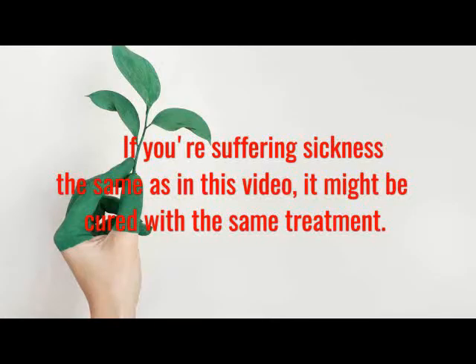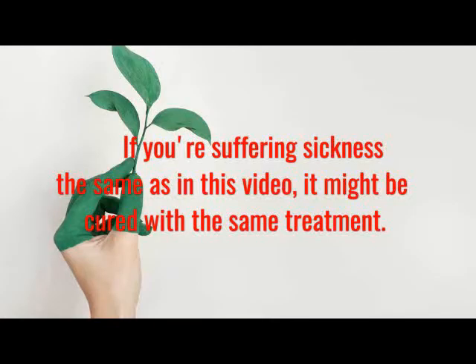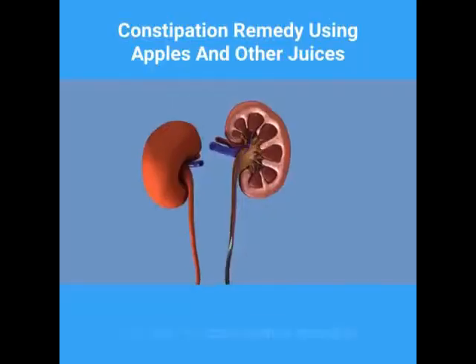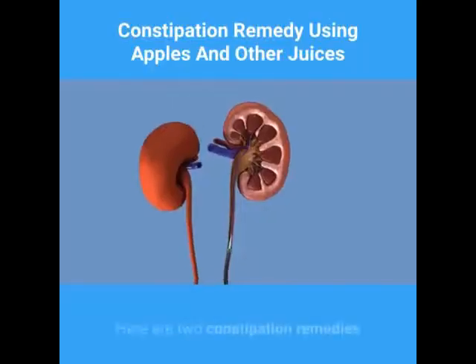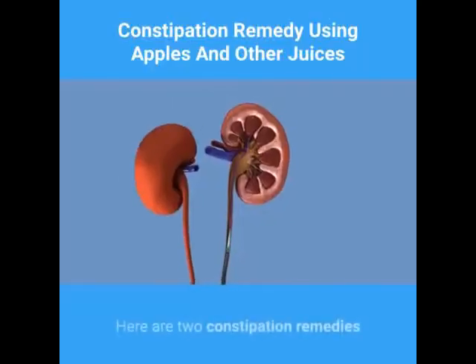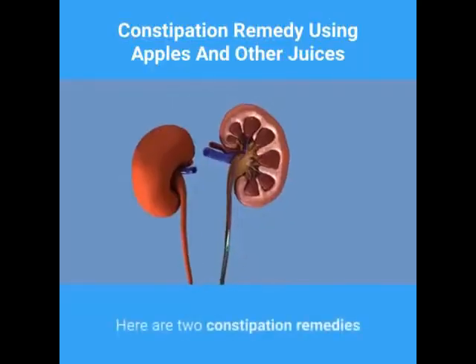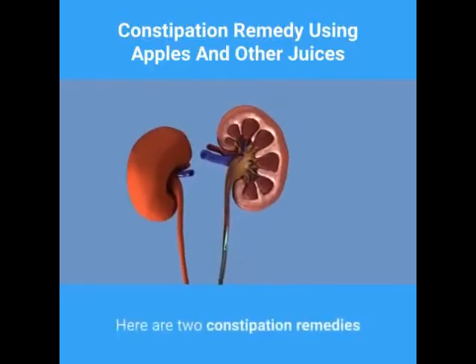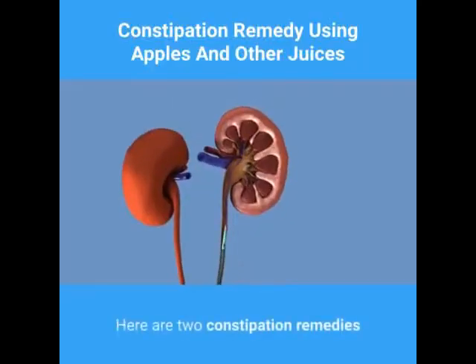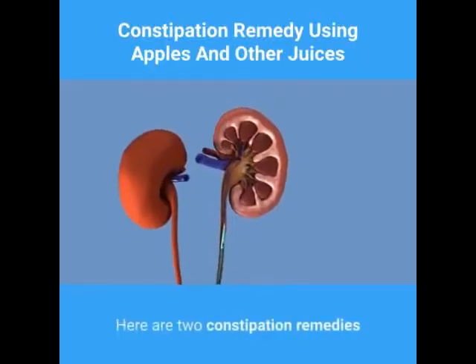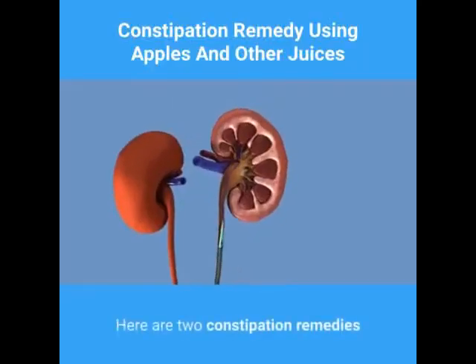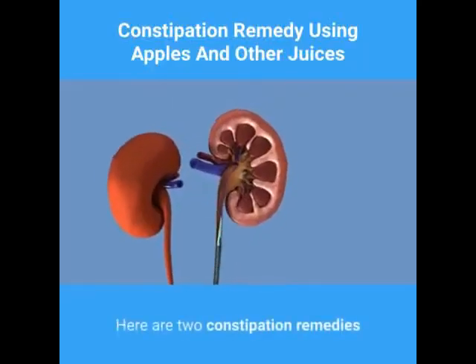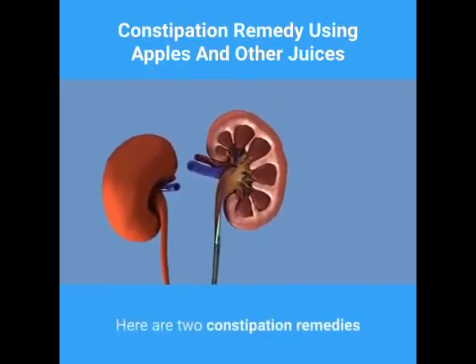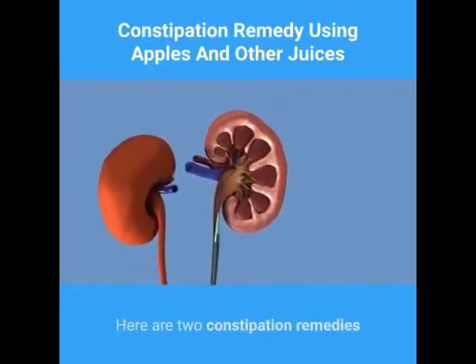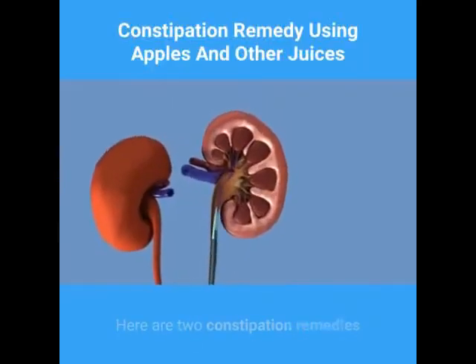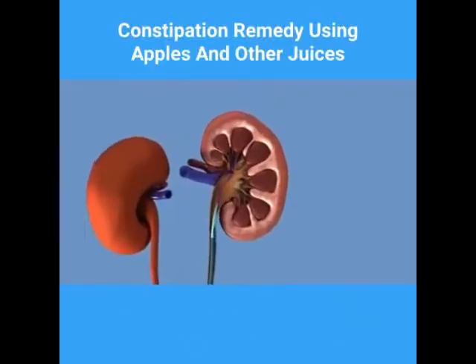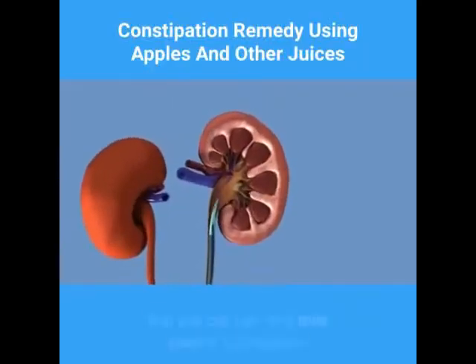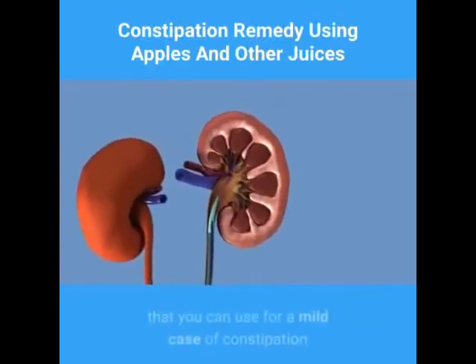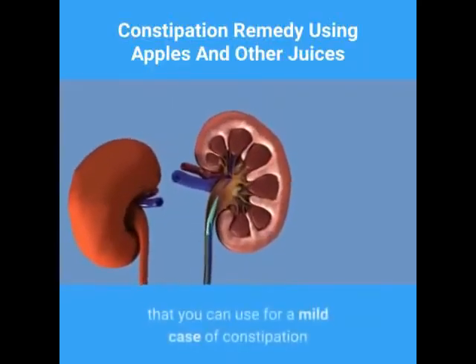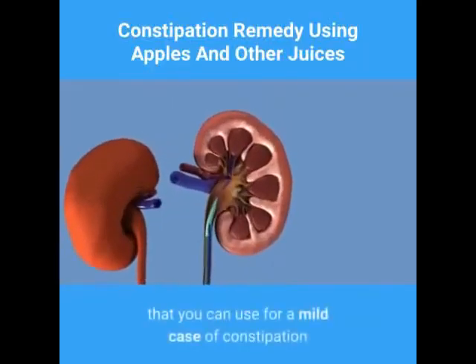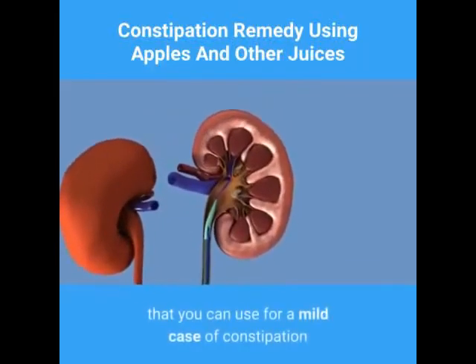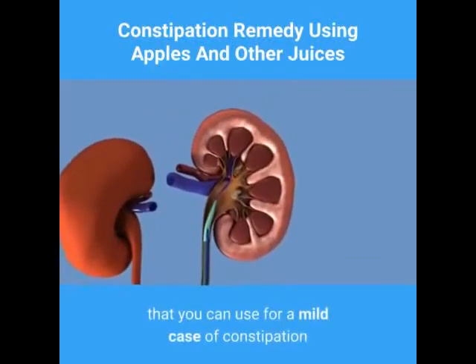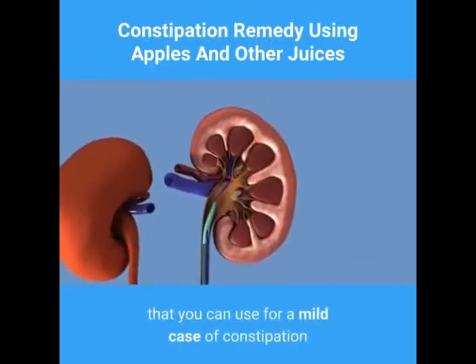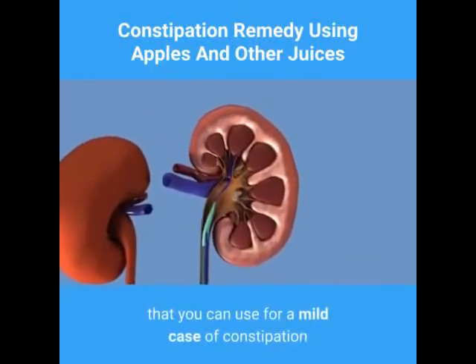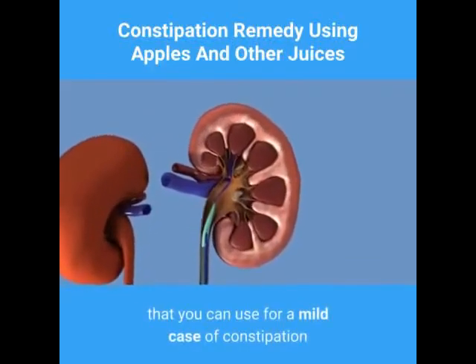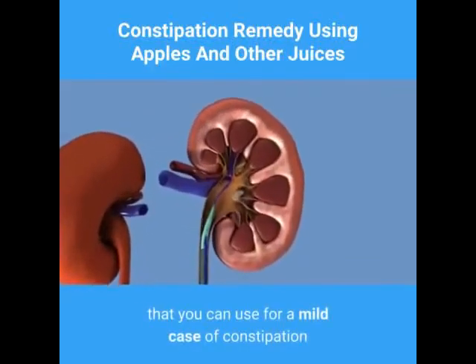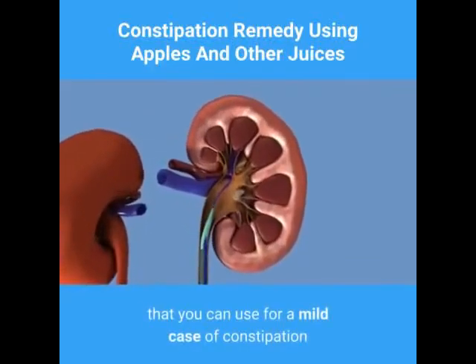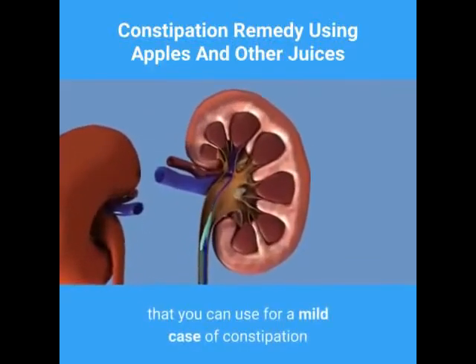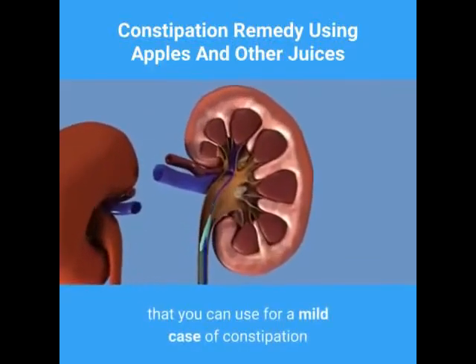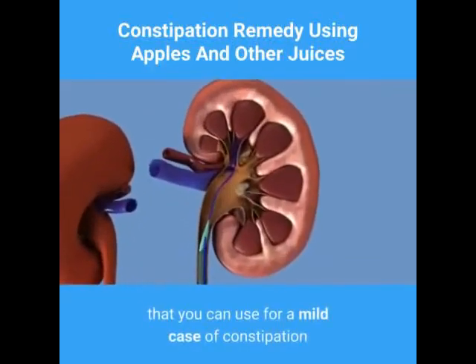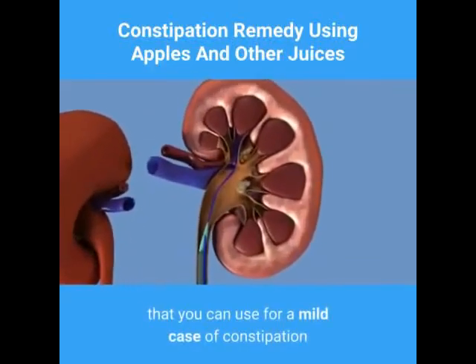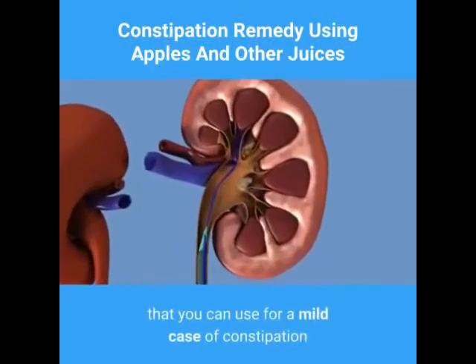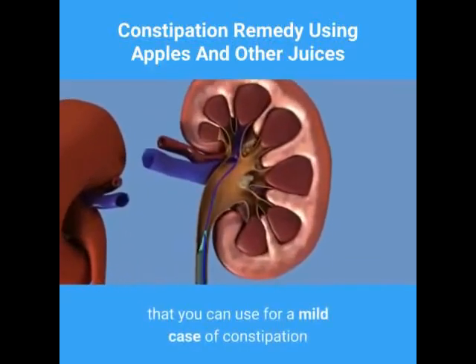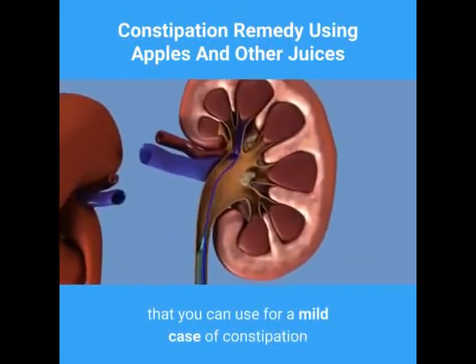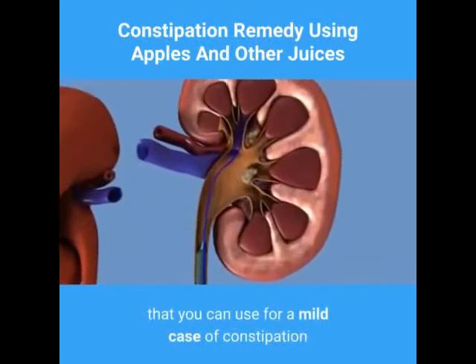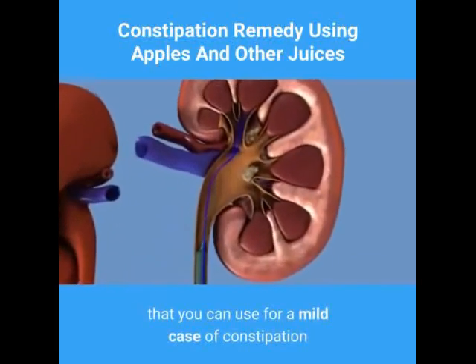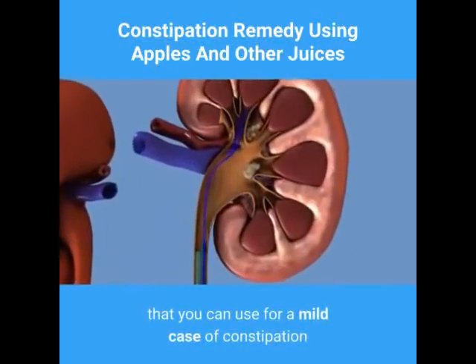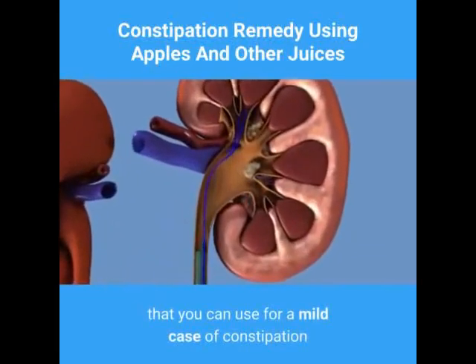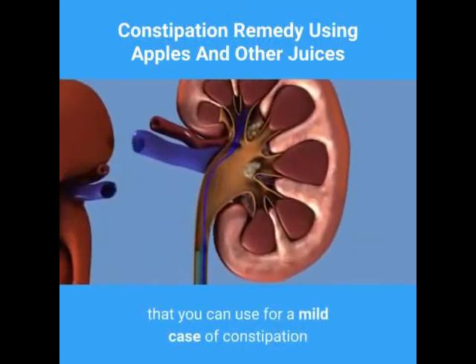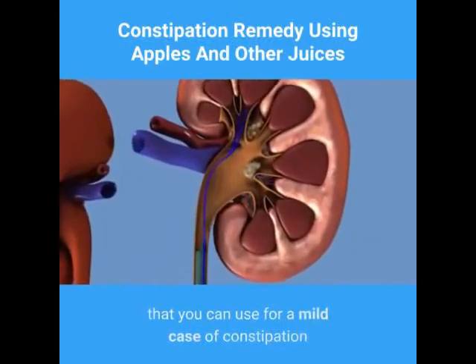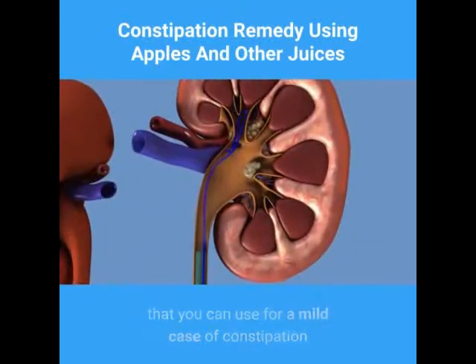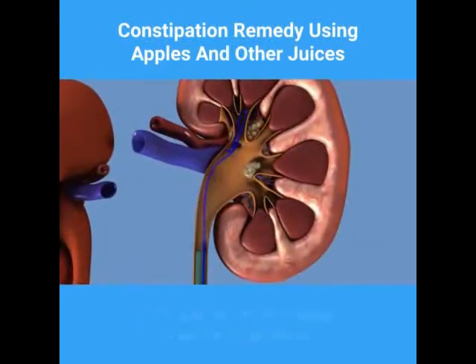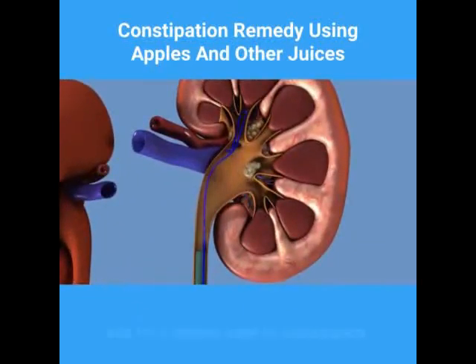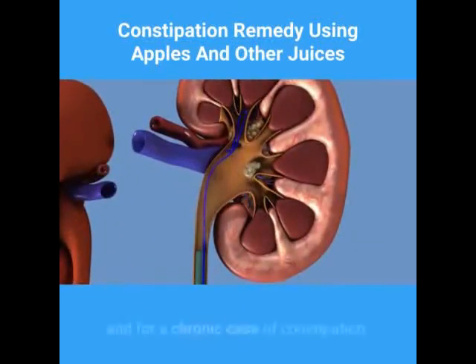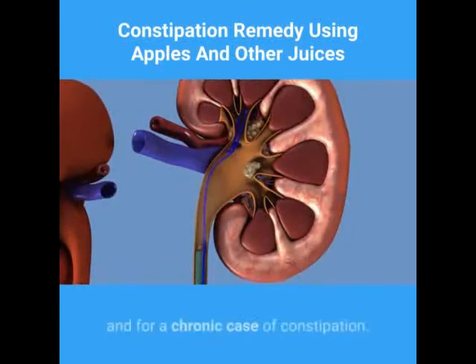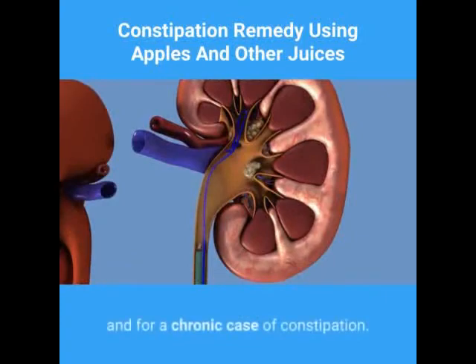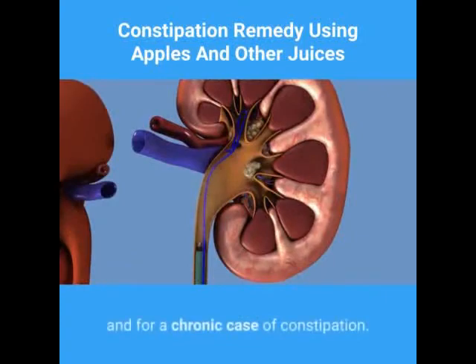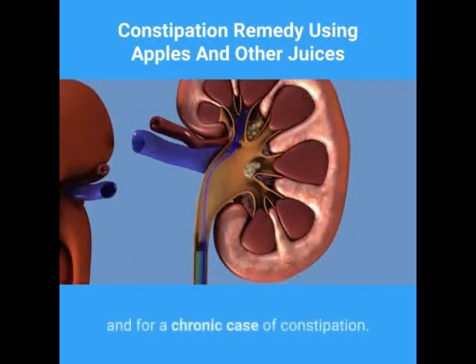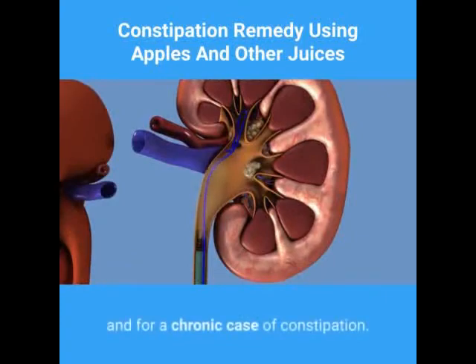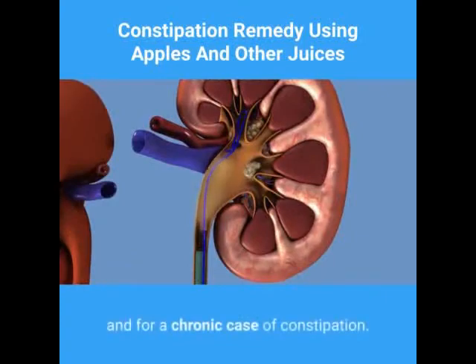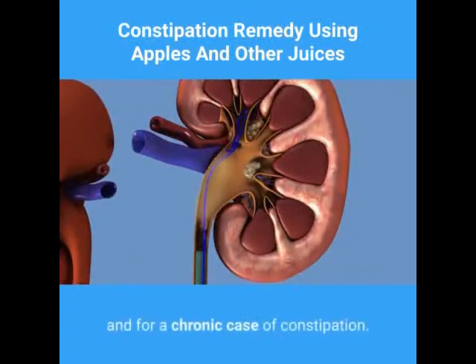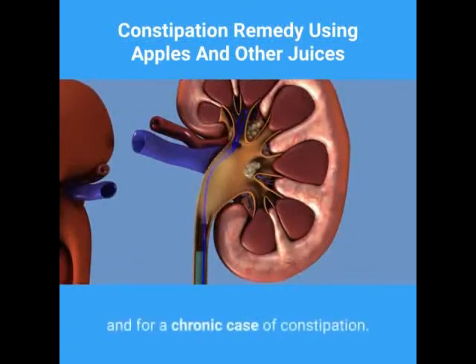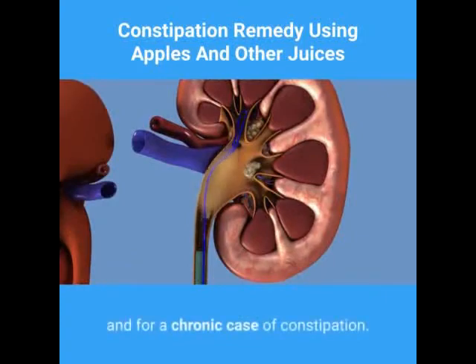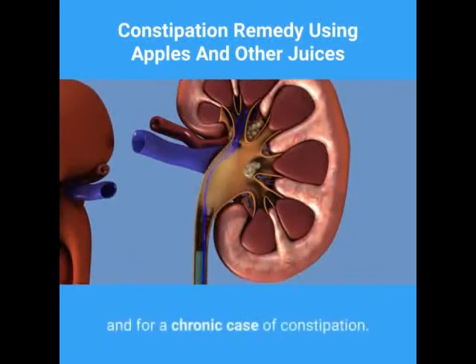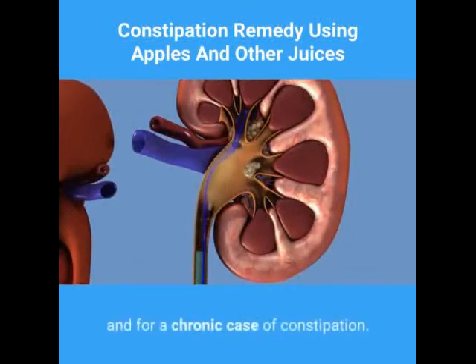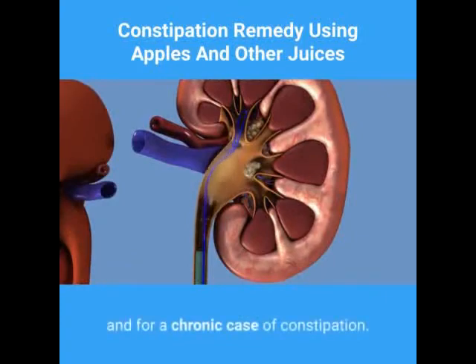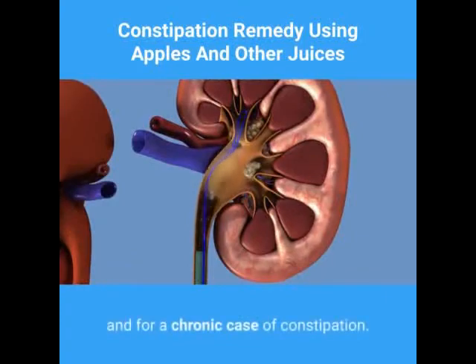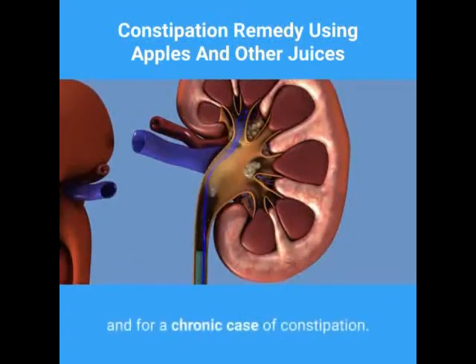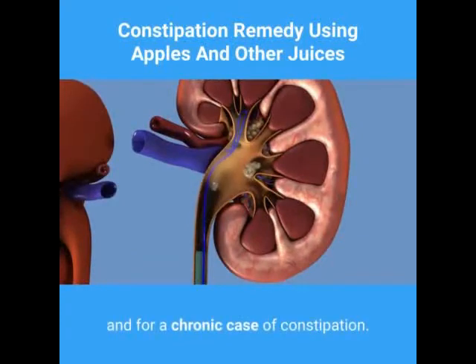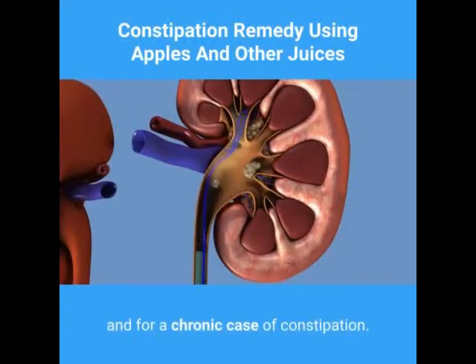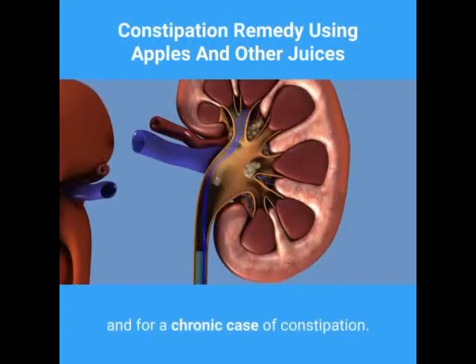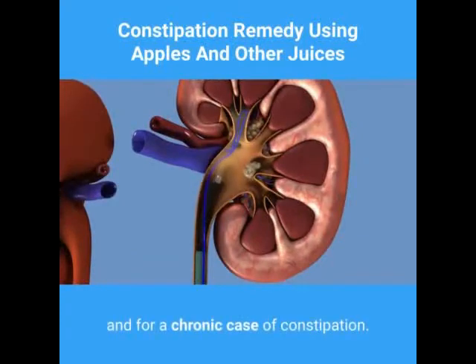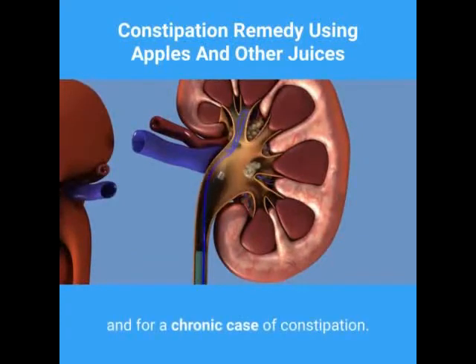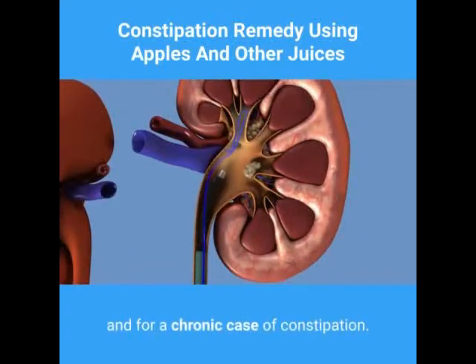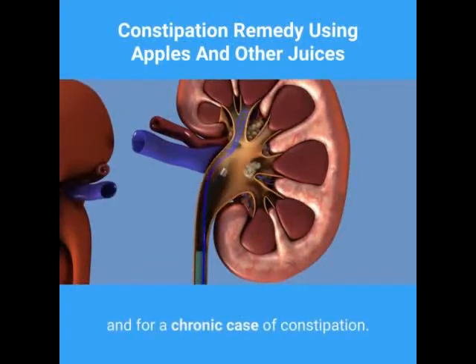Here are two constipation remedies that you can use for a mild case of constipation and for a chronic case of constipation.